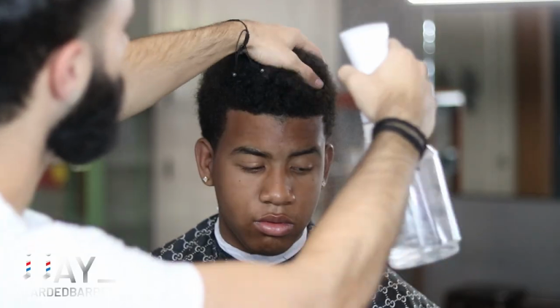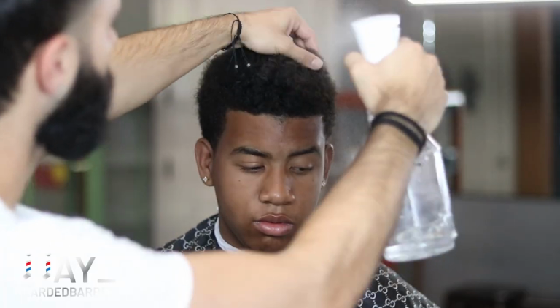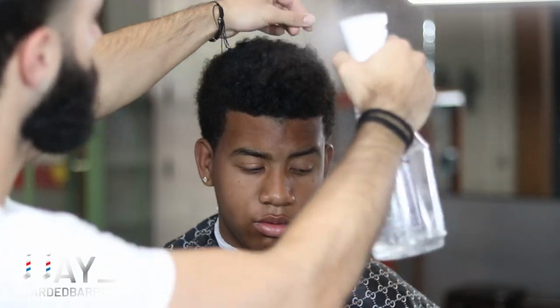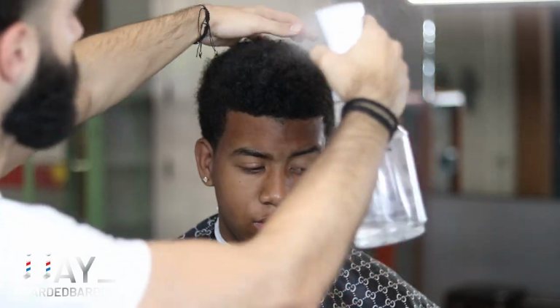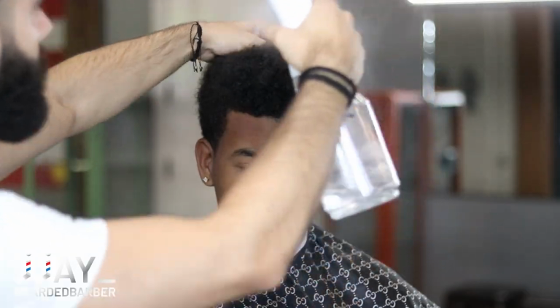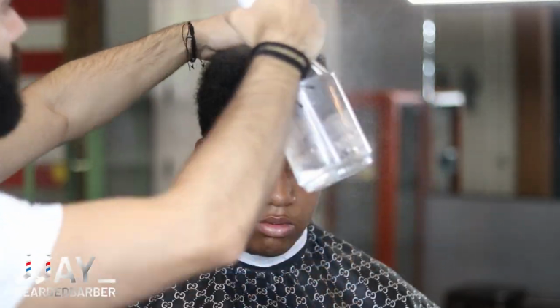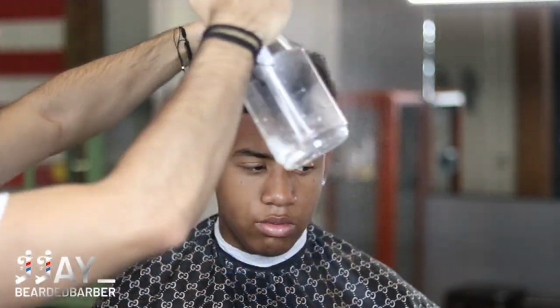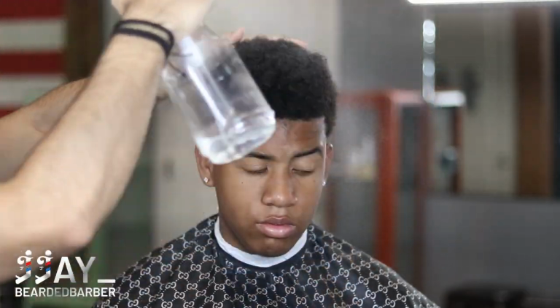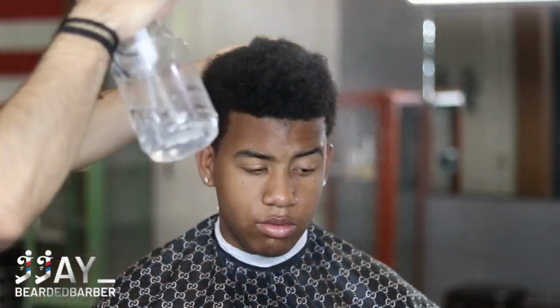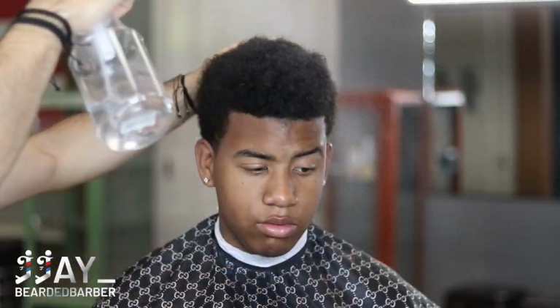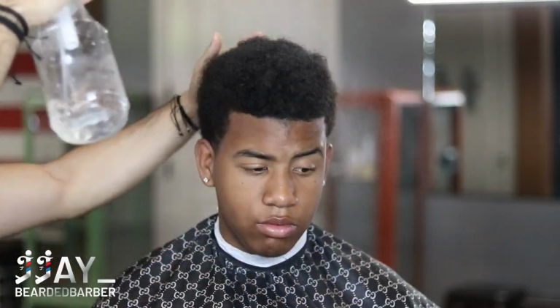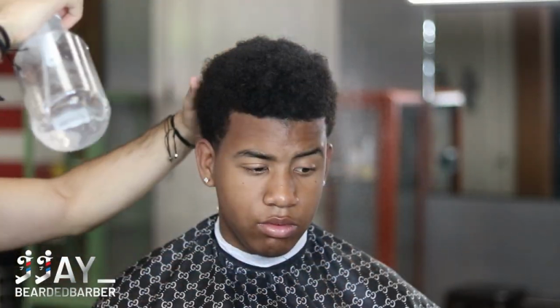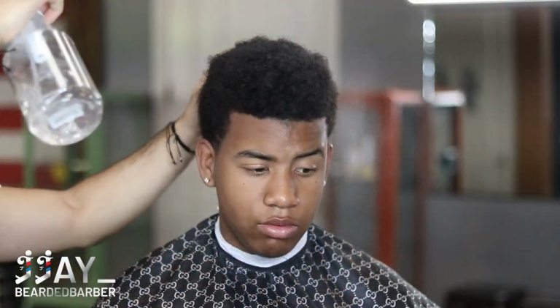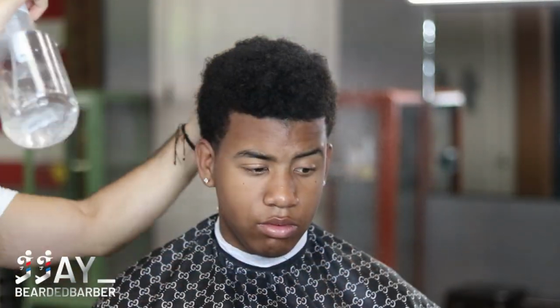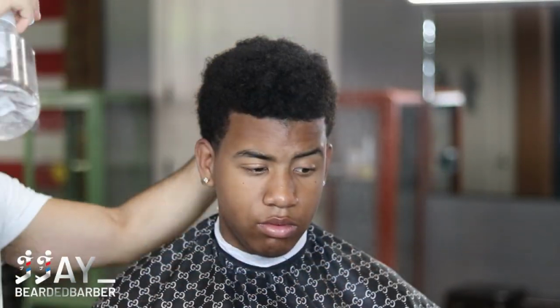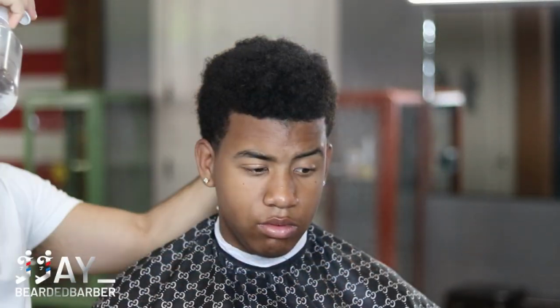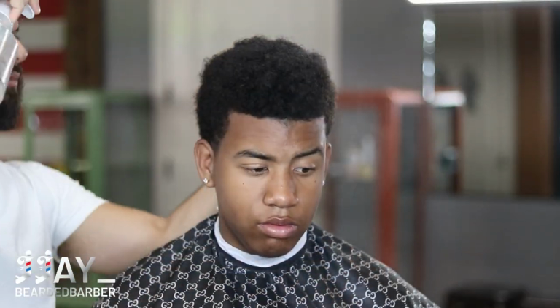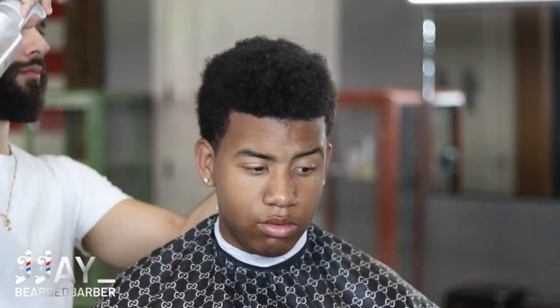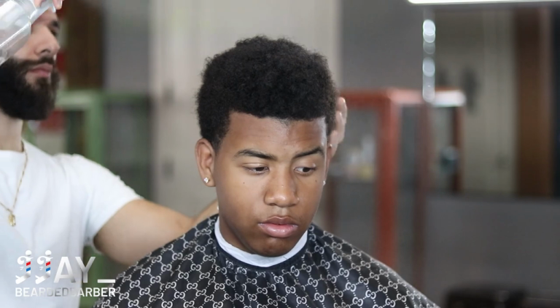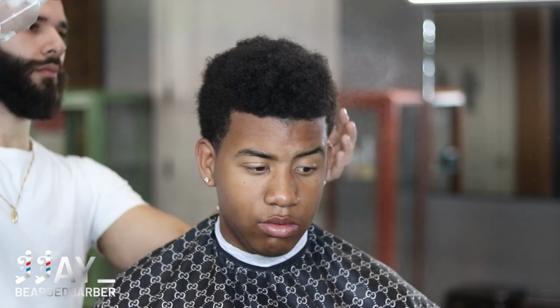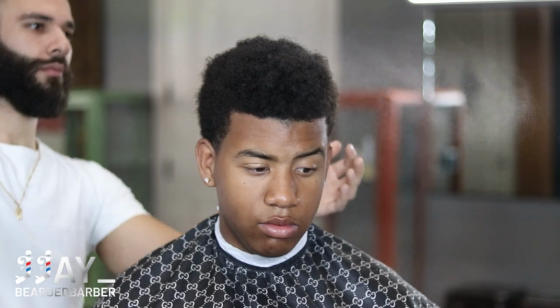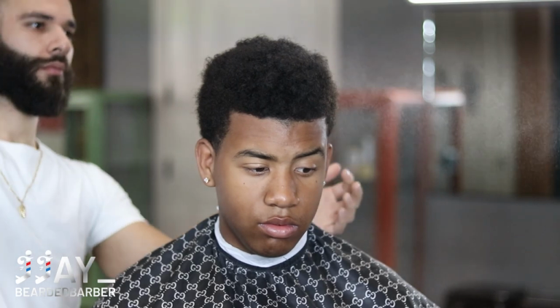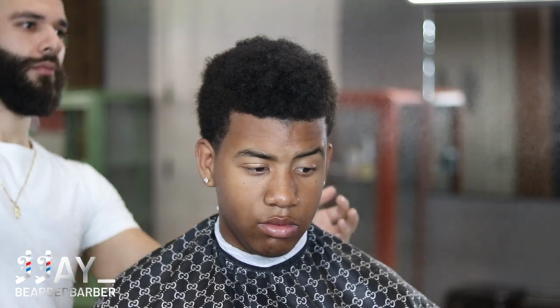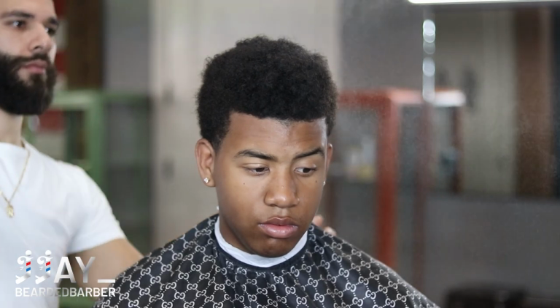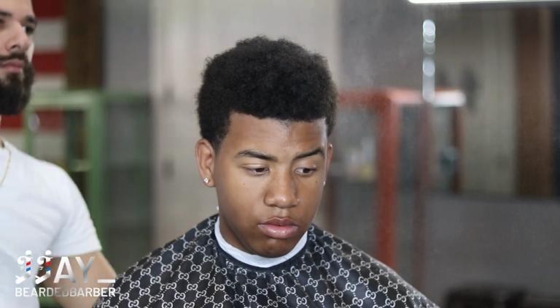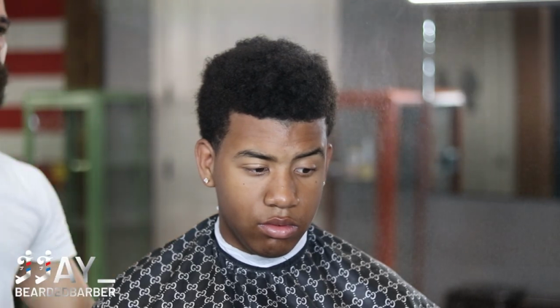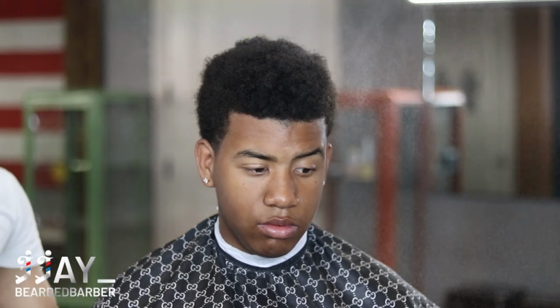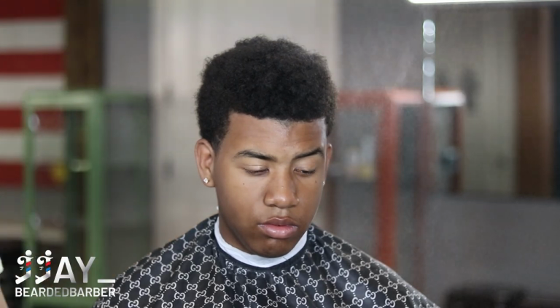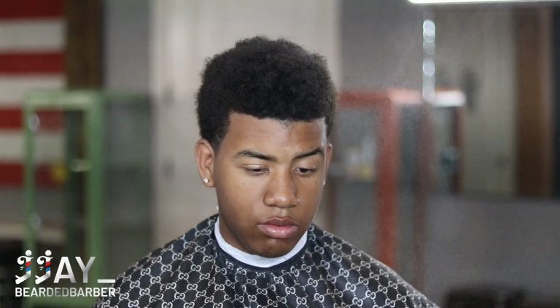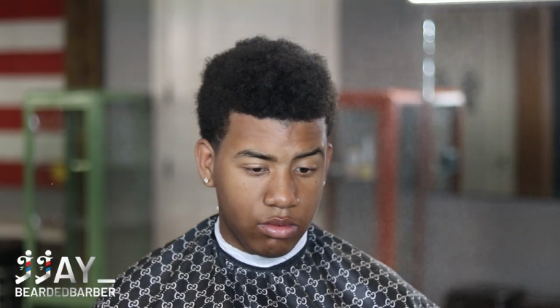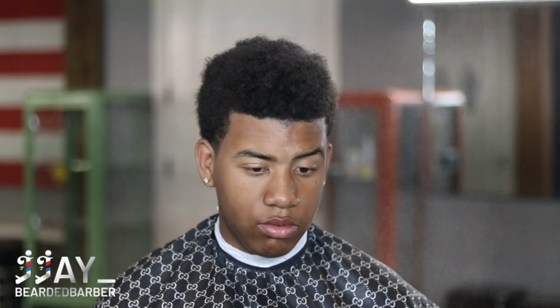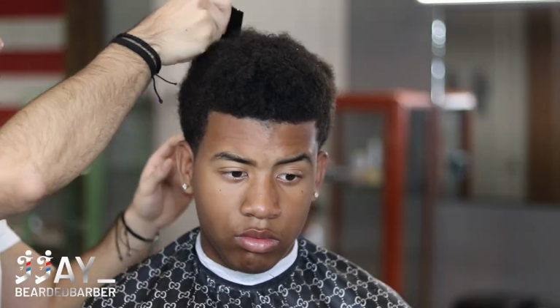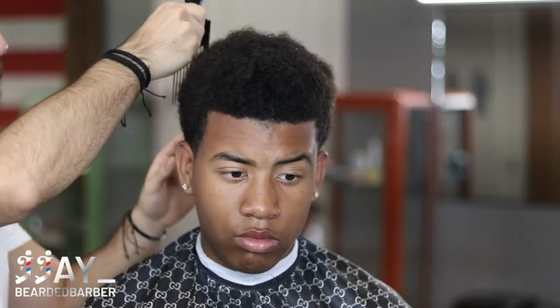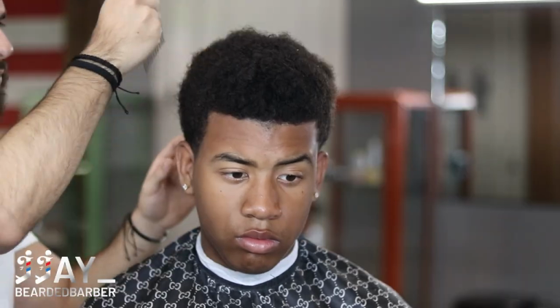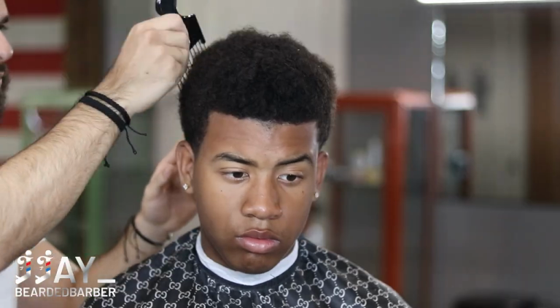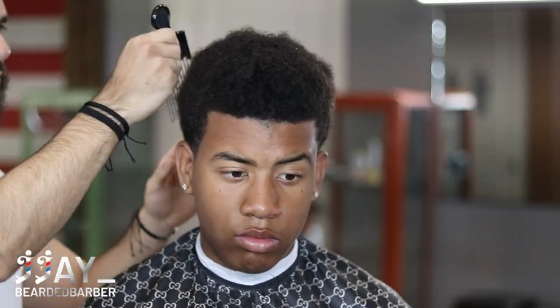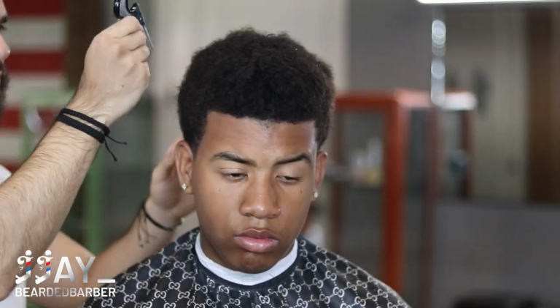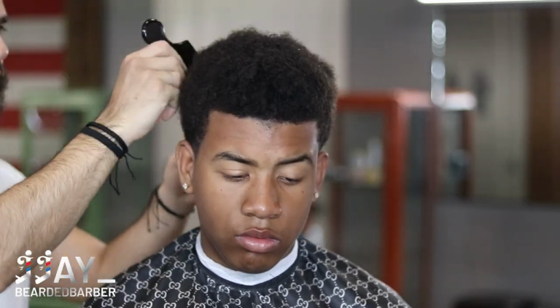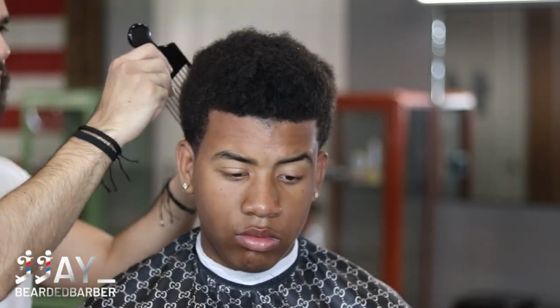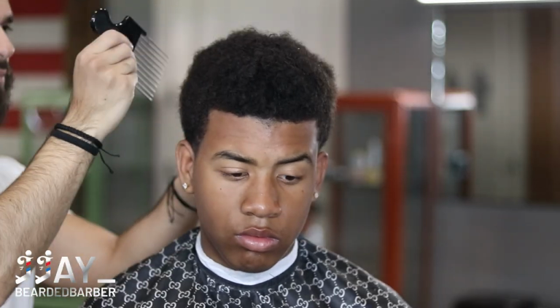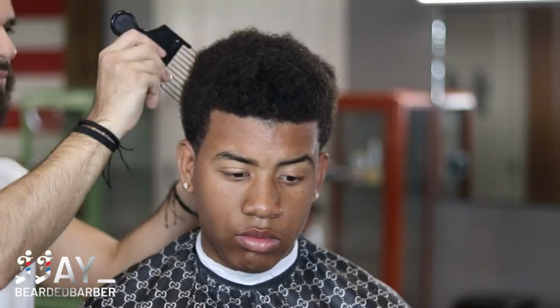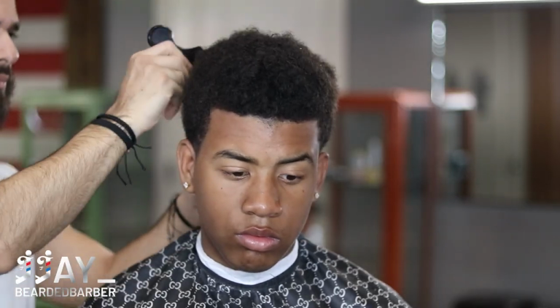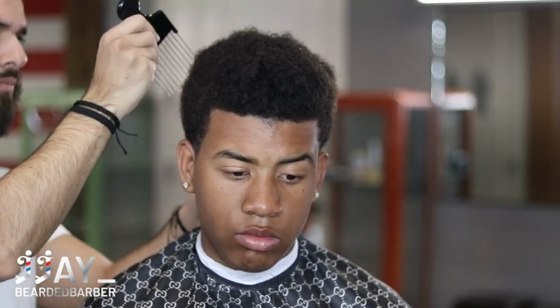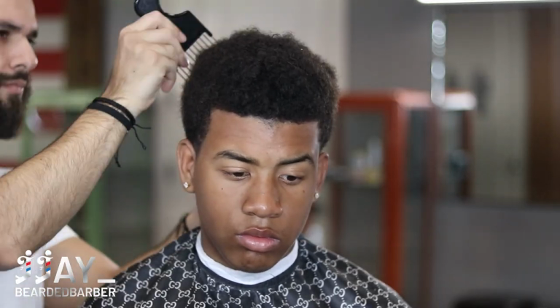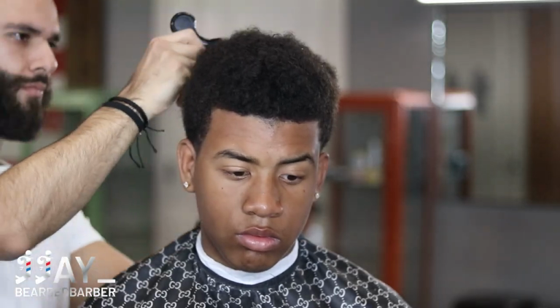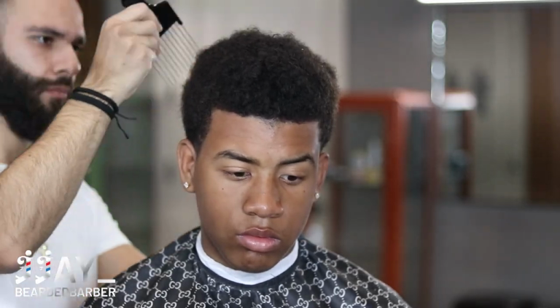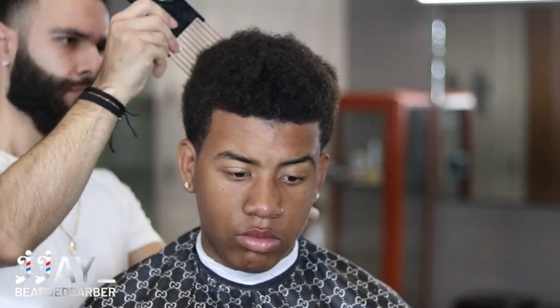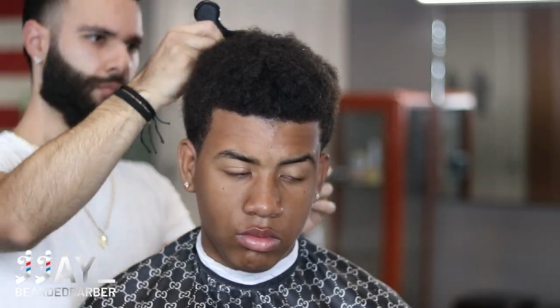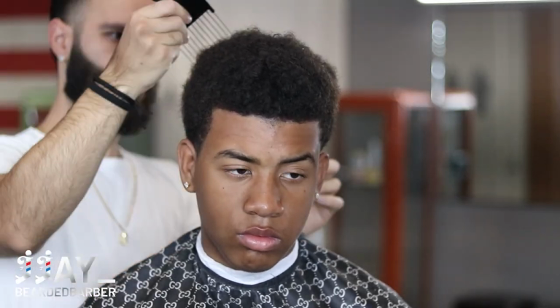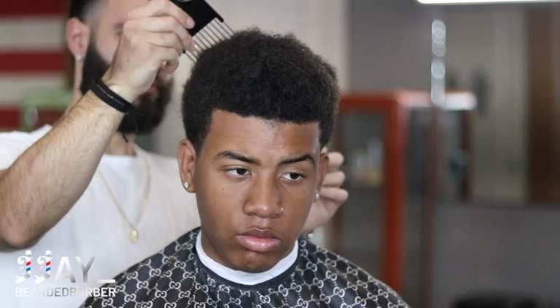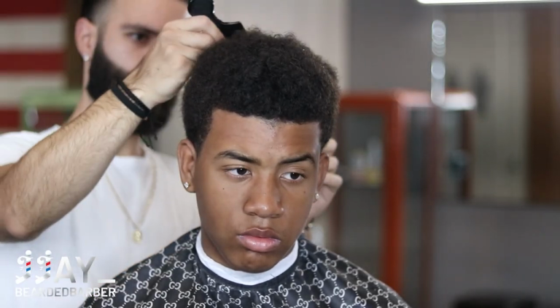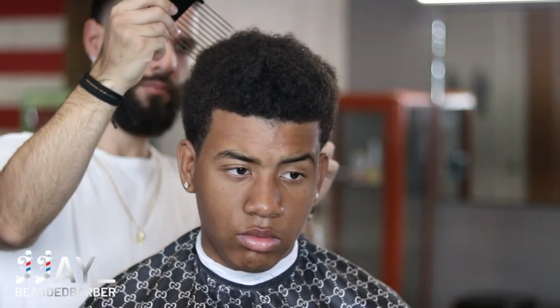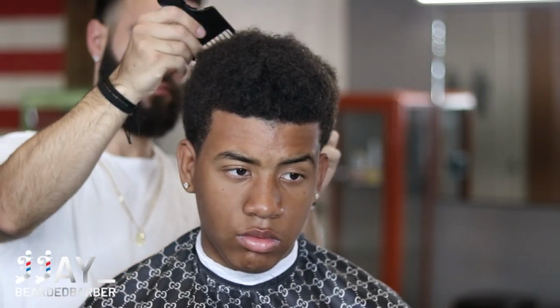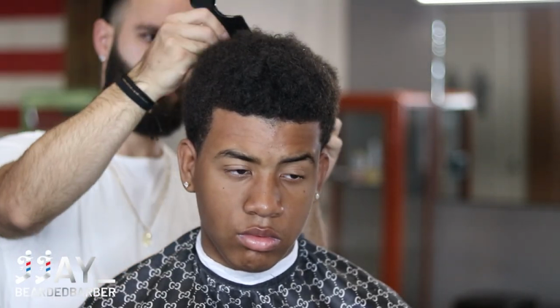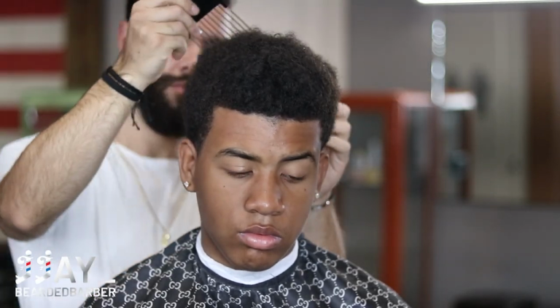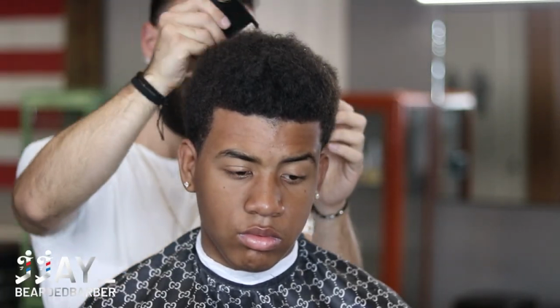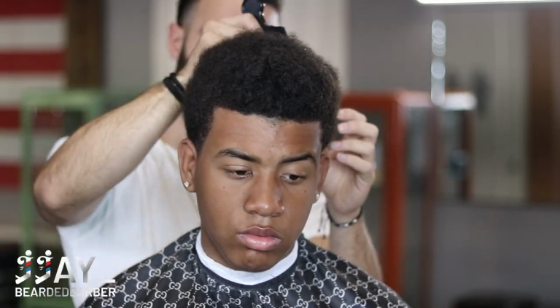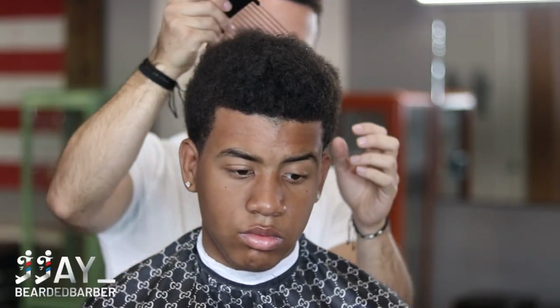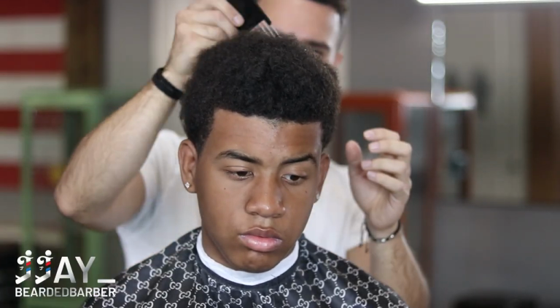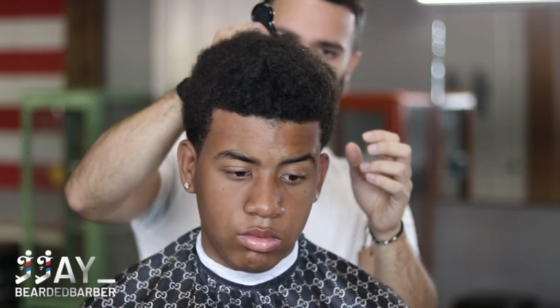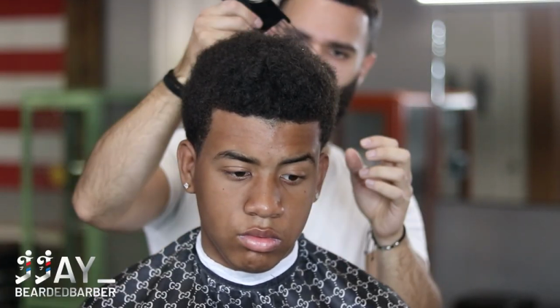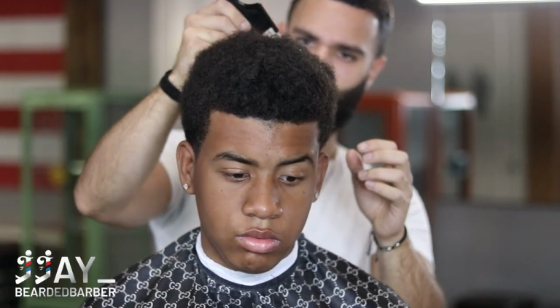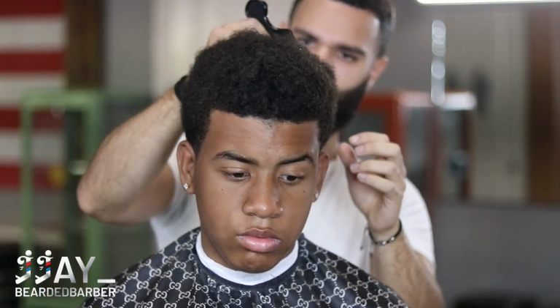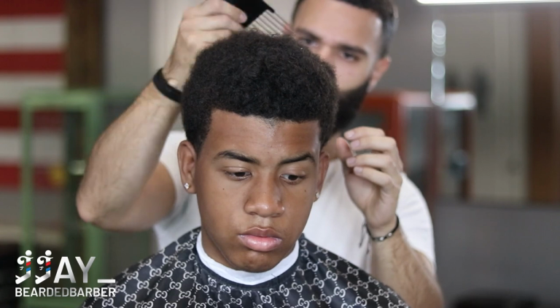Go ahead and apply a little bit of water onto the hair after you've kind of picked it out, just so it'd be a lot easier for the comb to go through the hair.